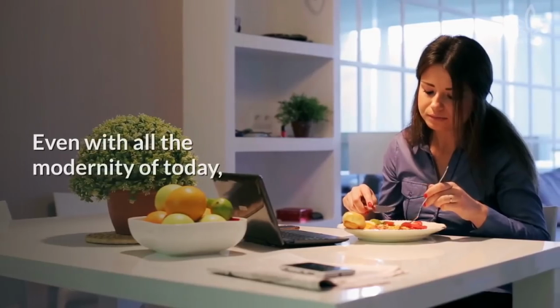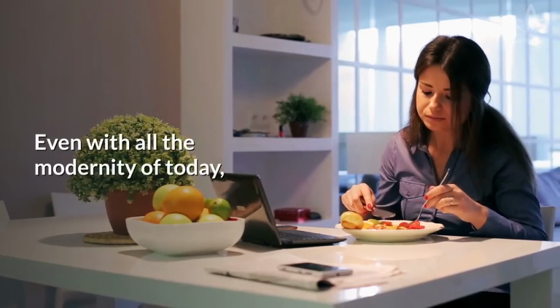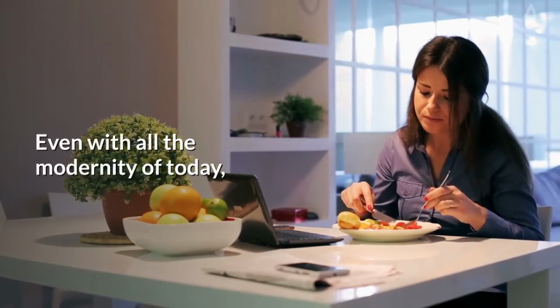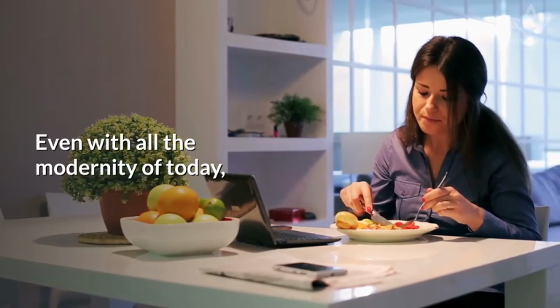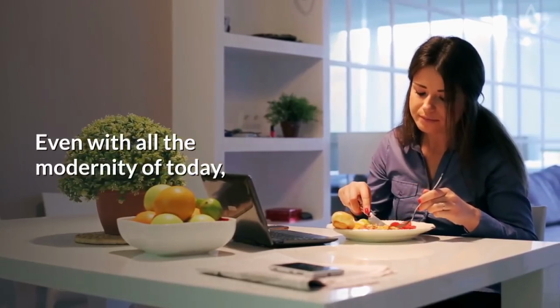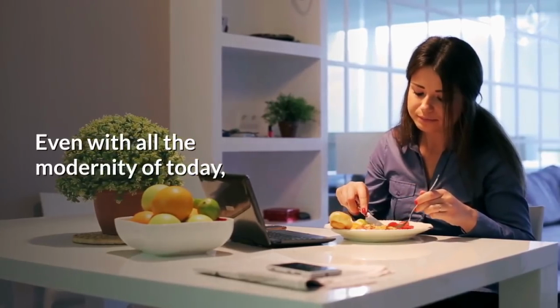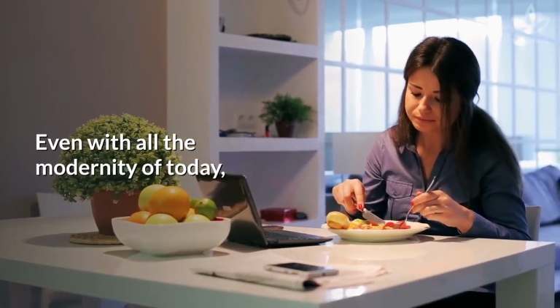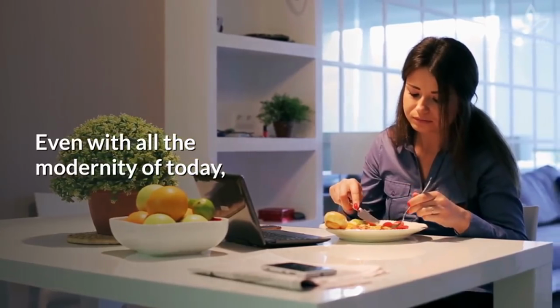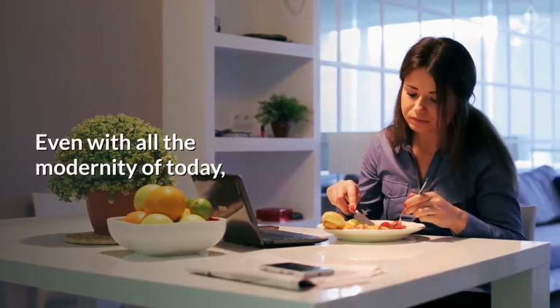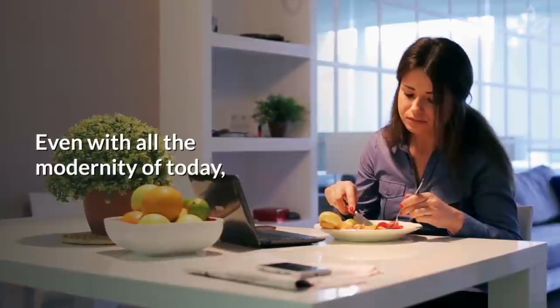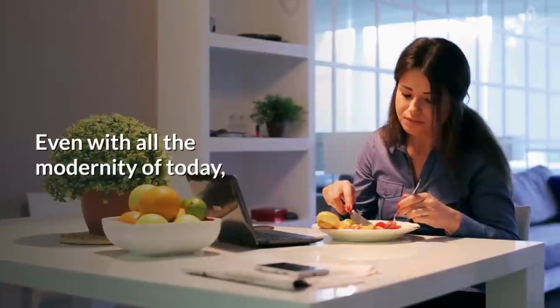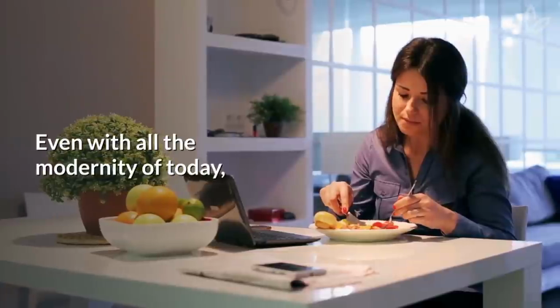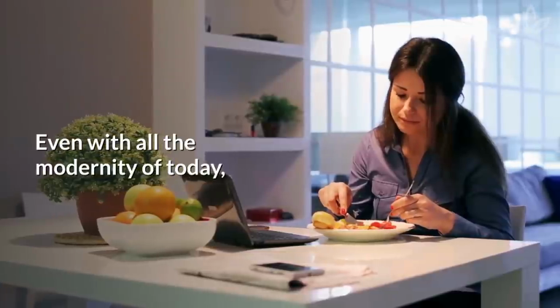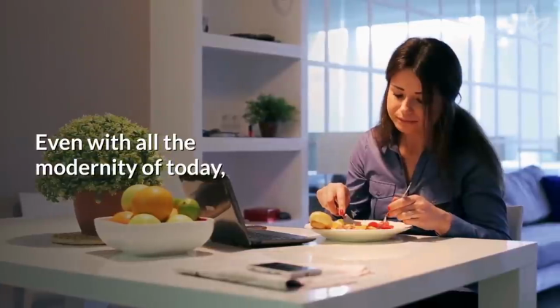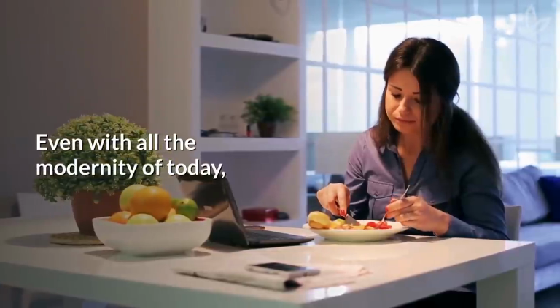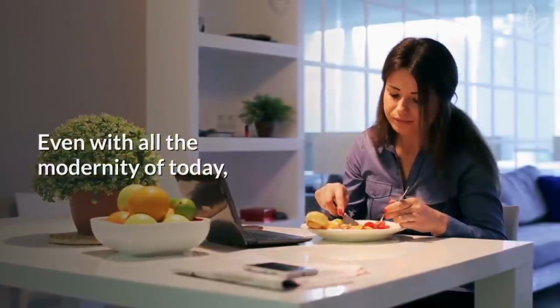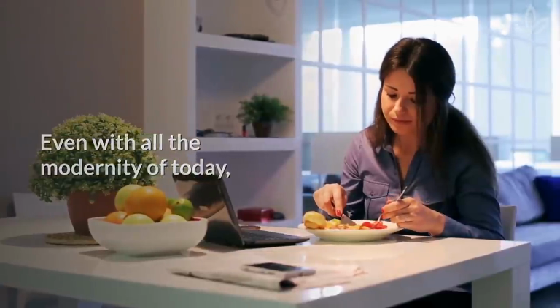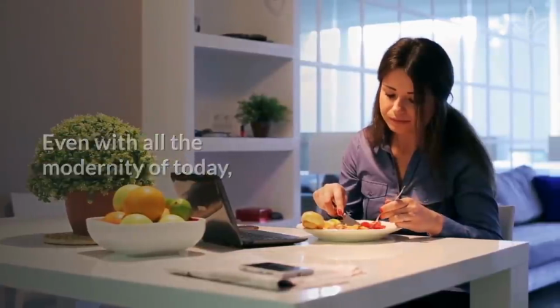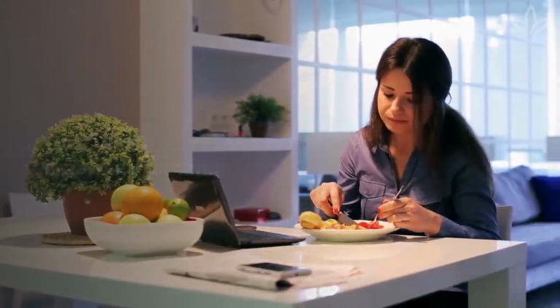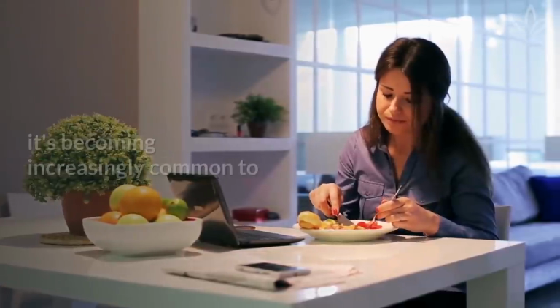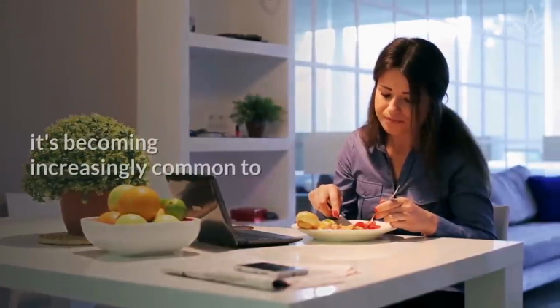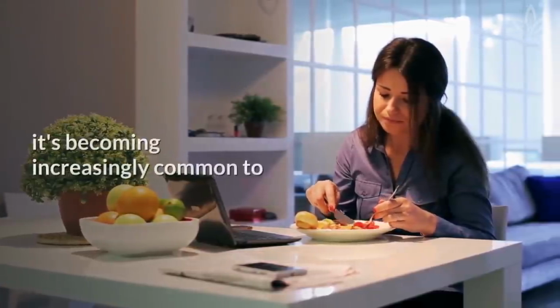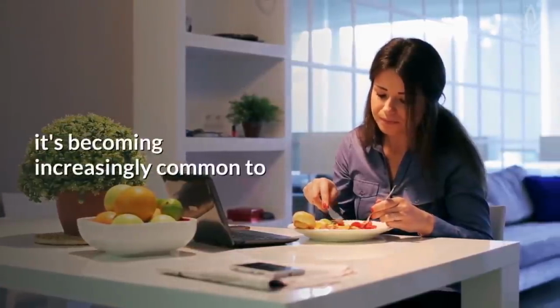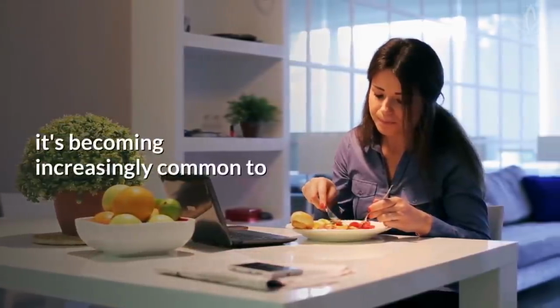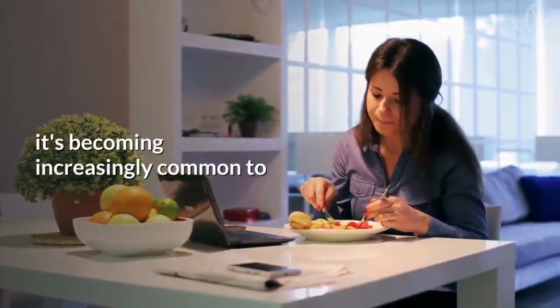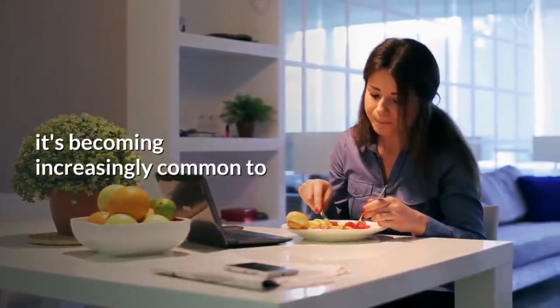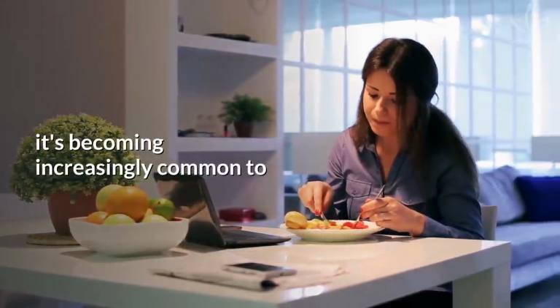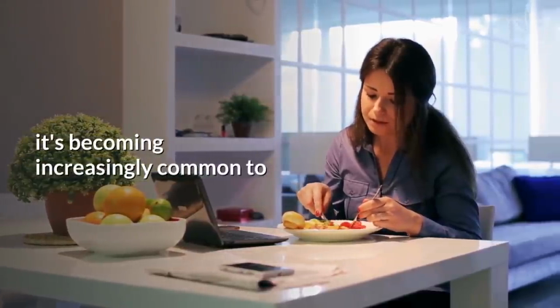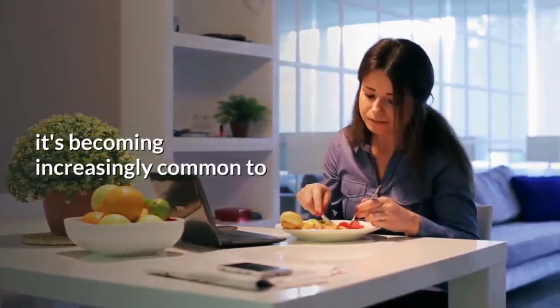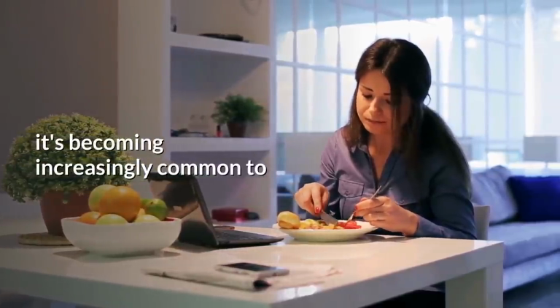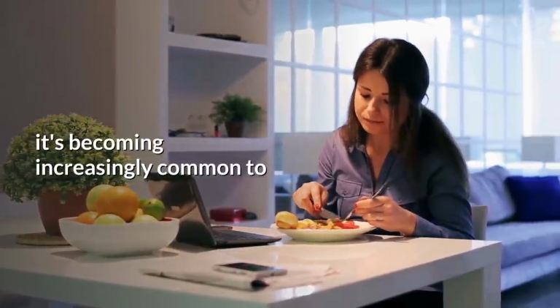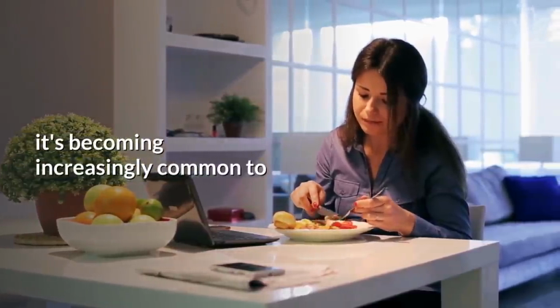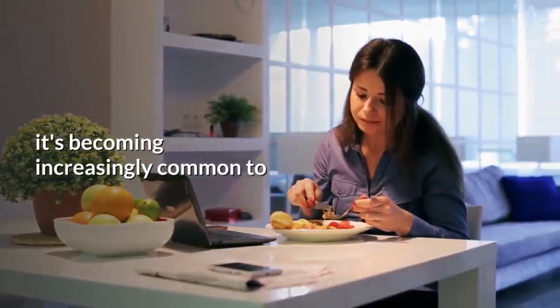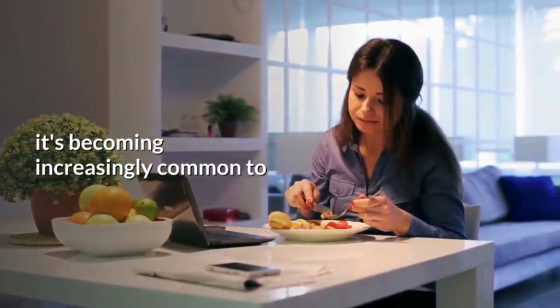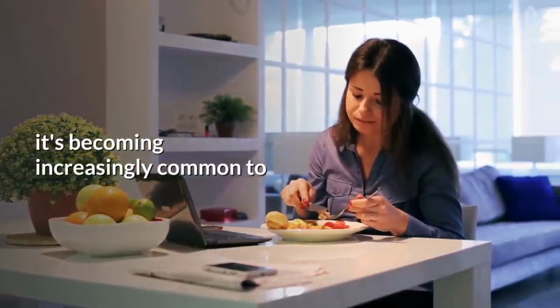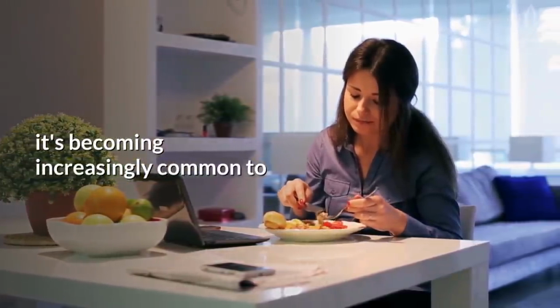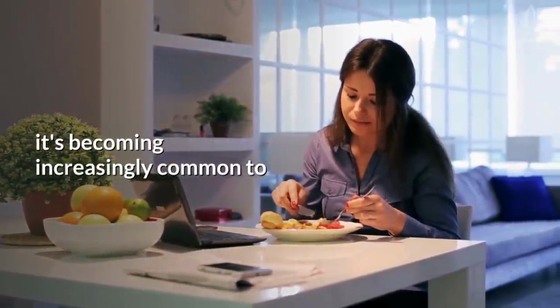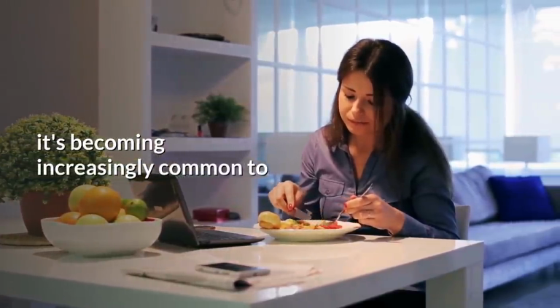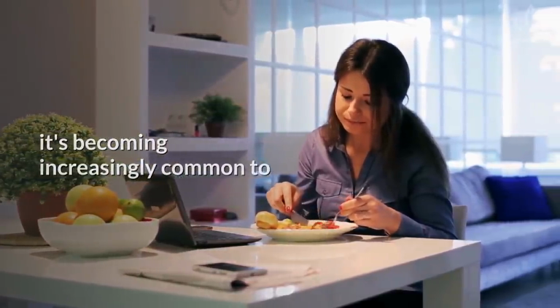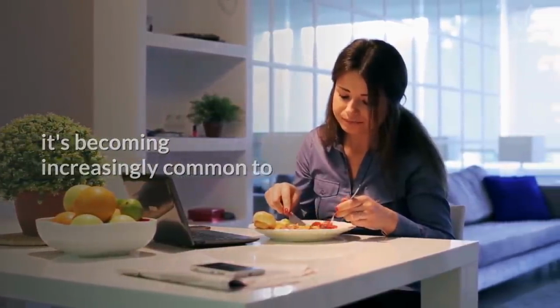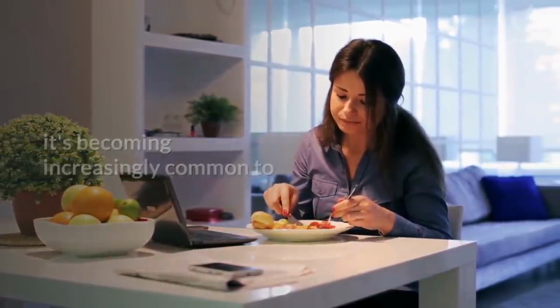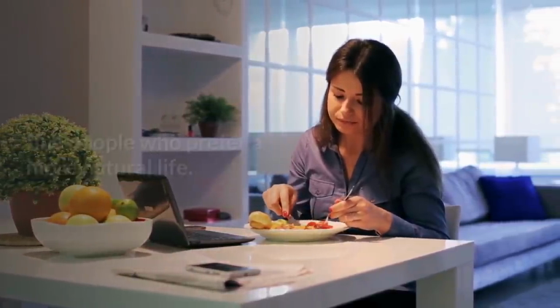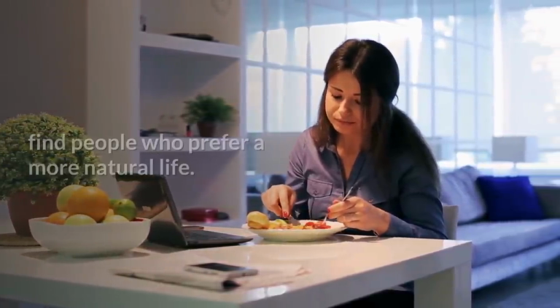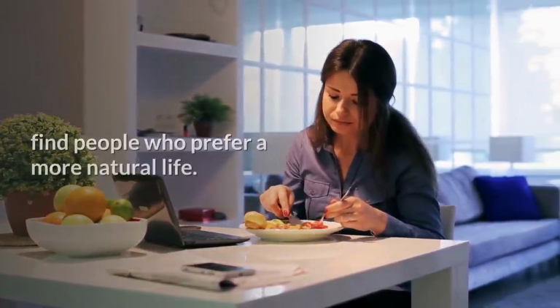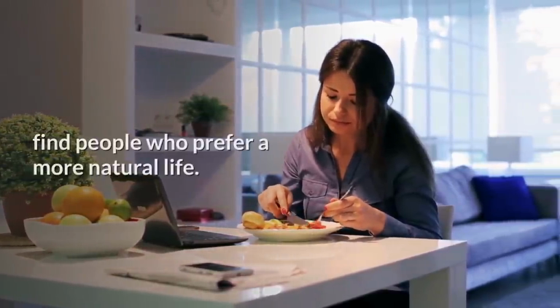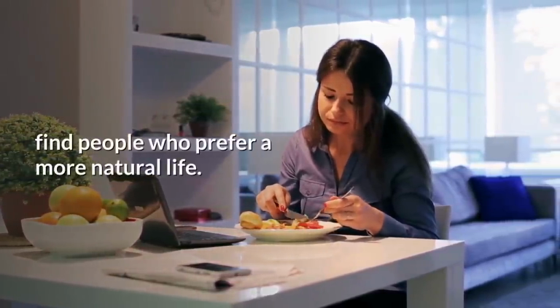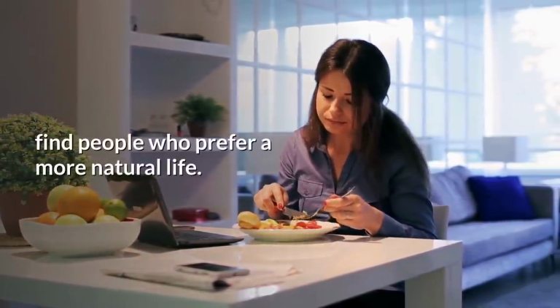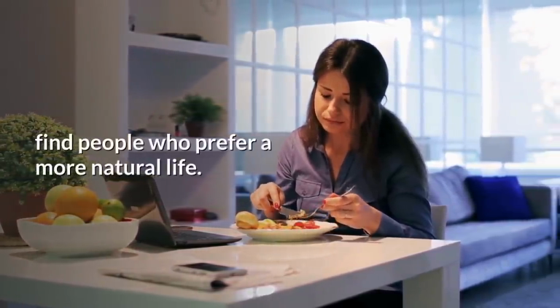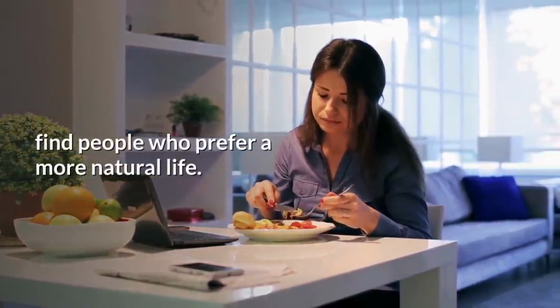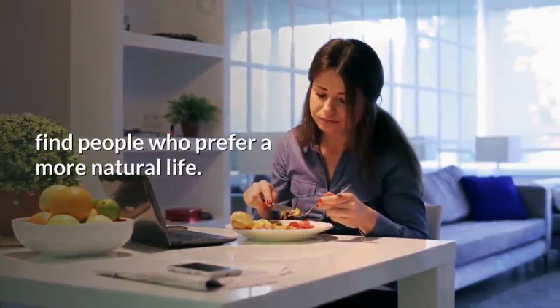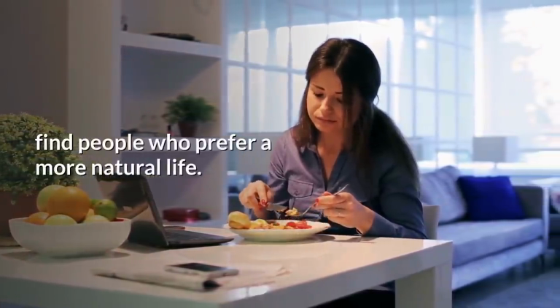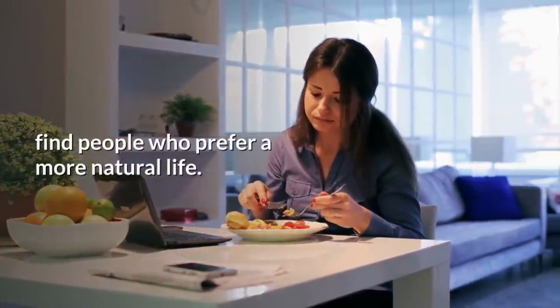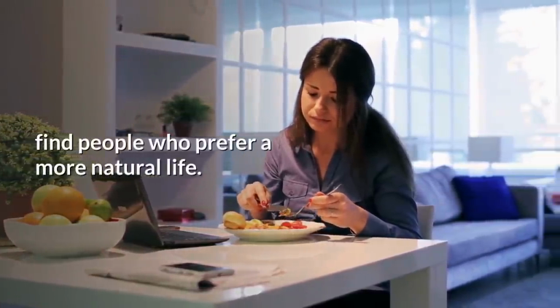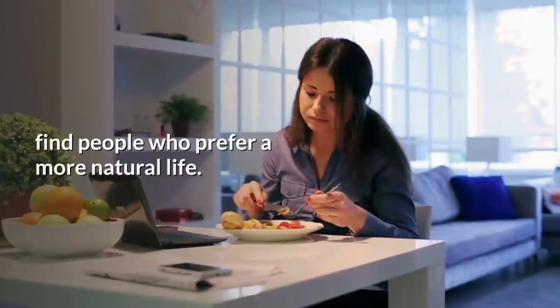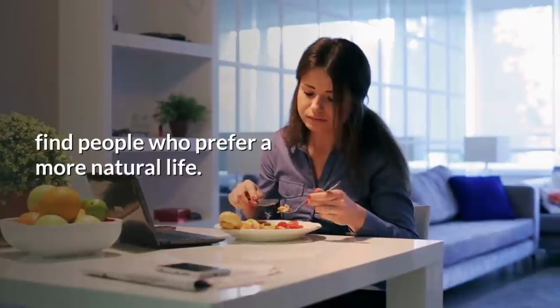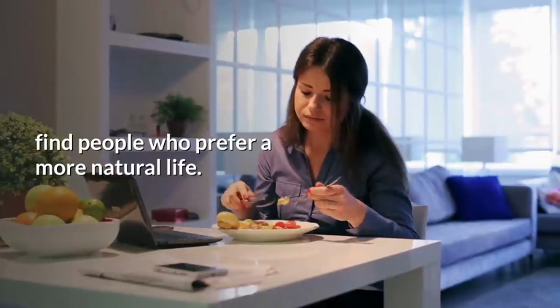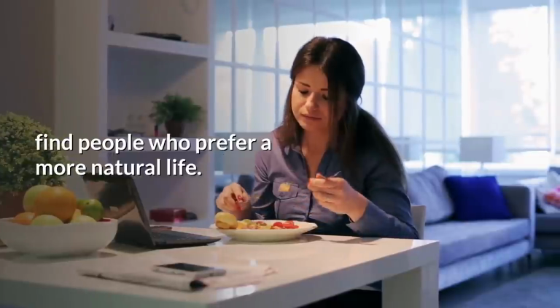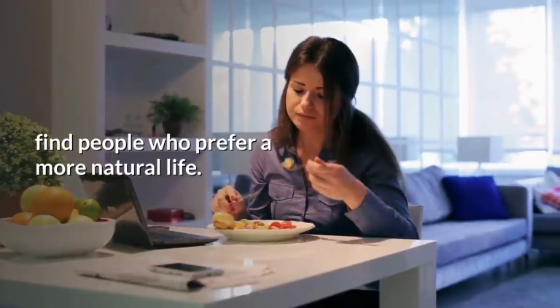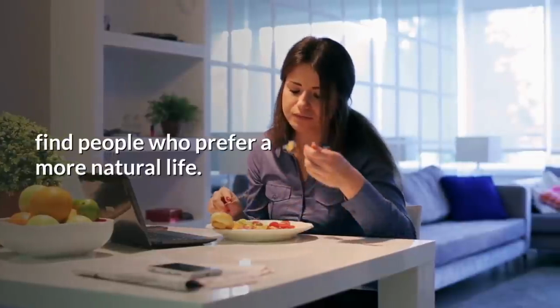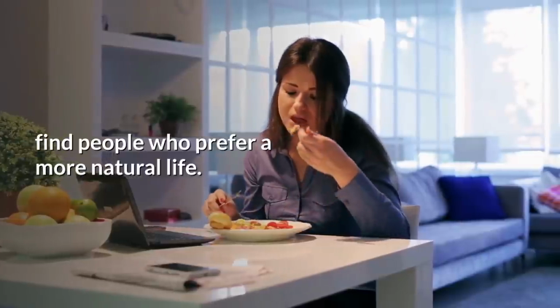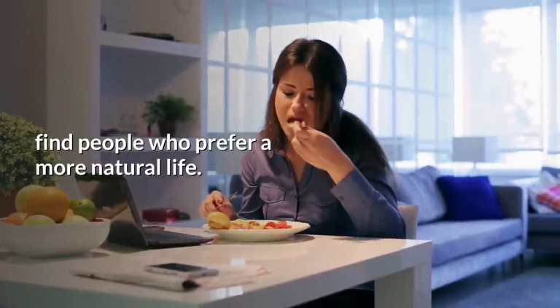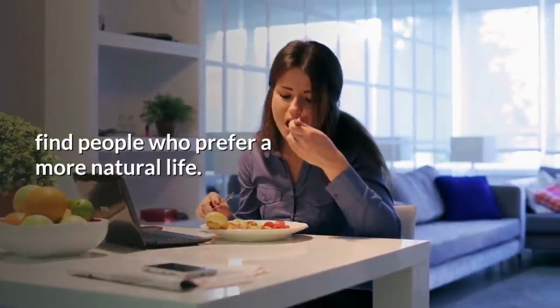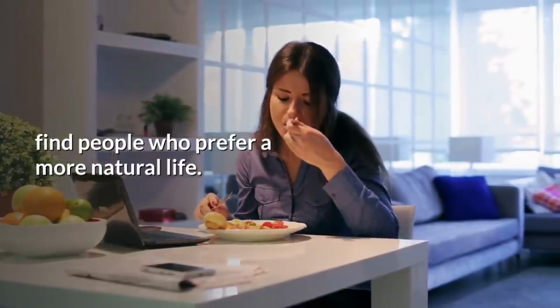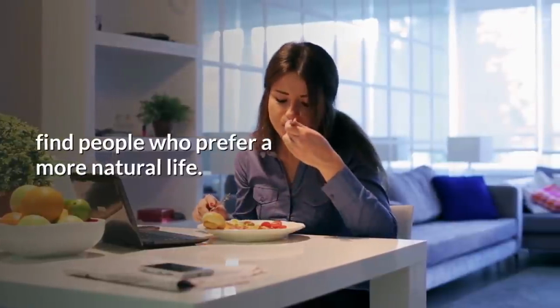Even with all the modernity of today, it's becoming increasingly common to find people who prefer a more natural life.